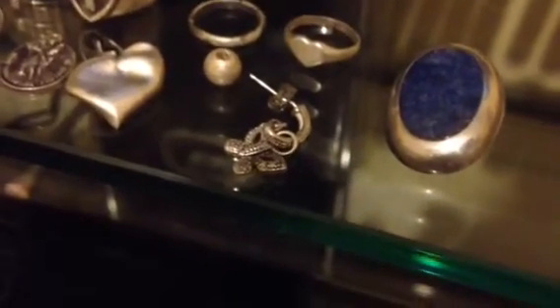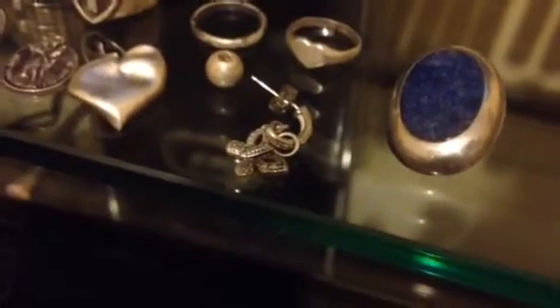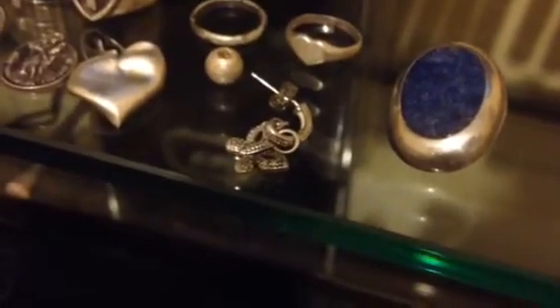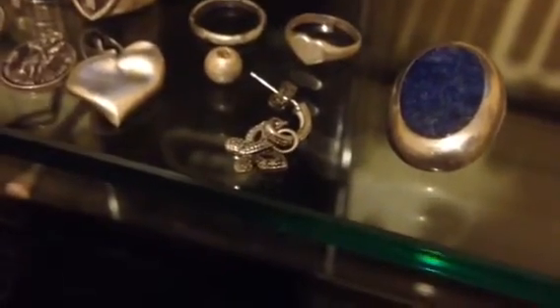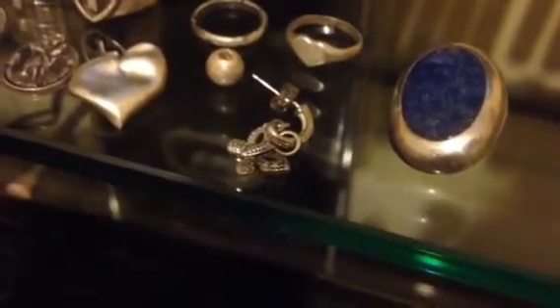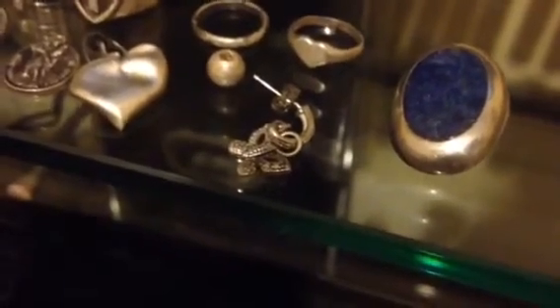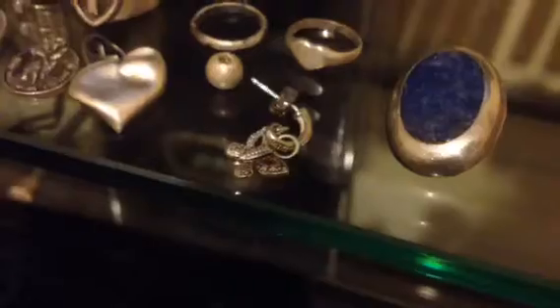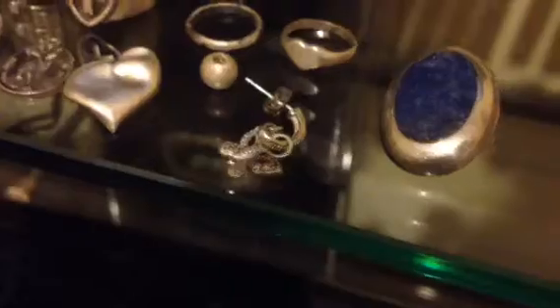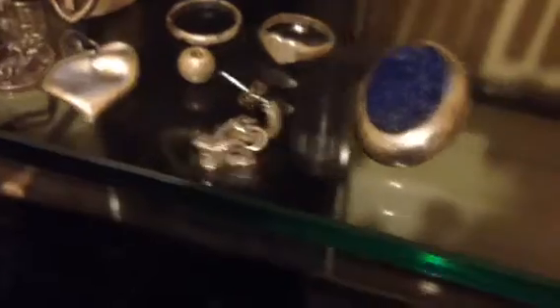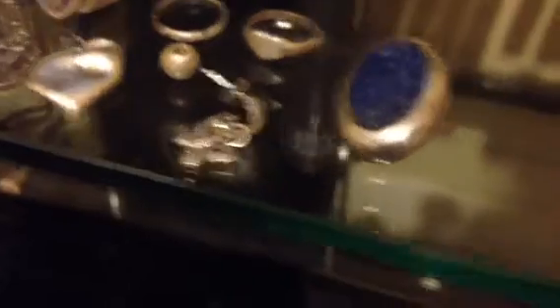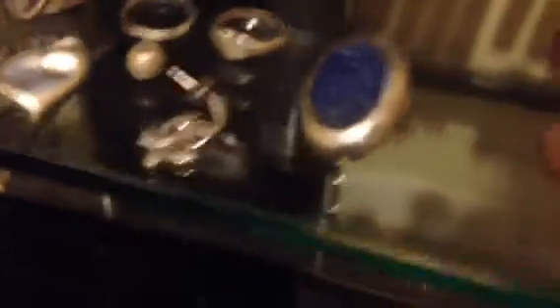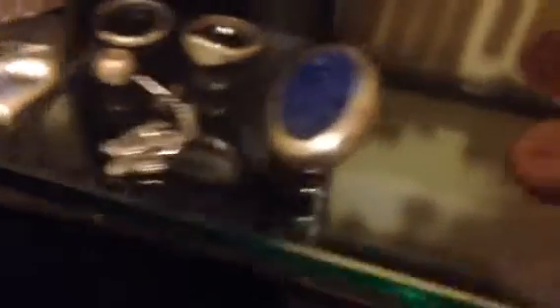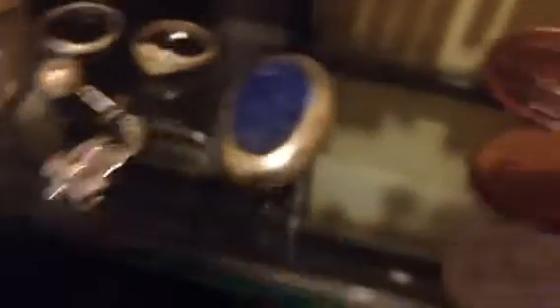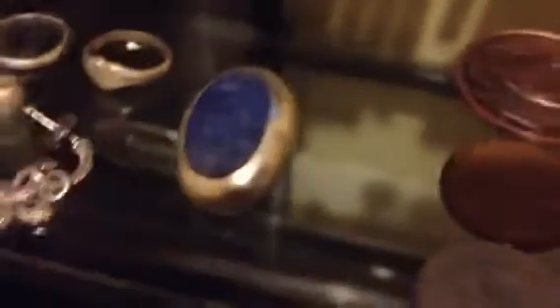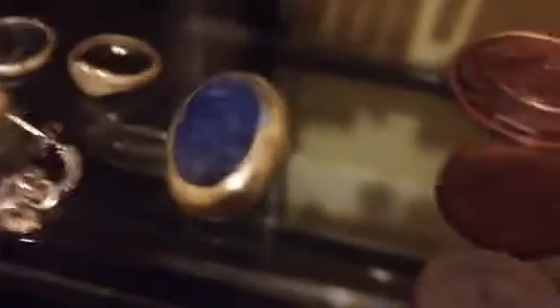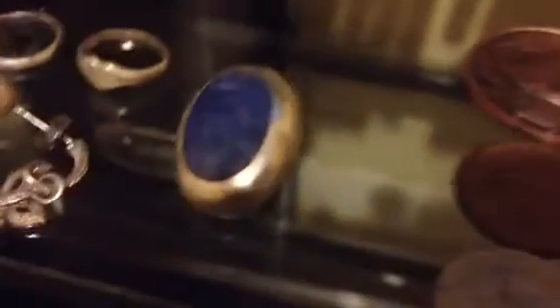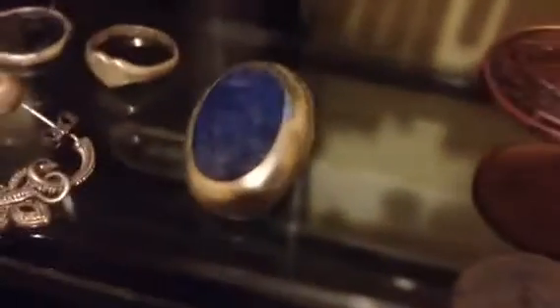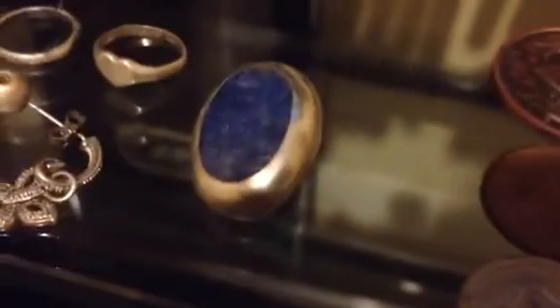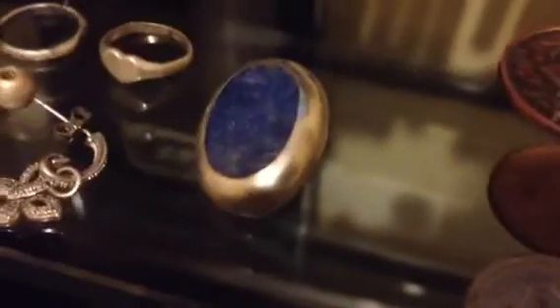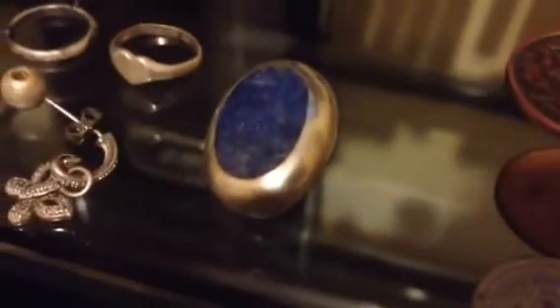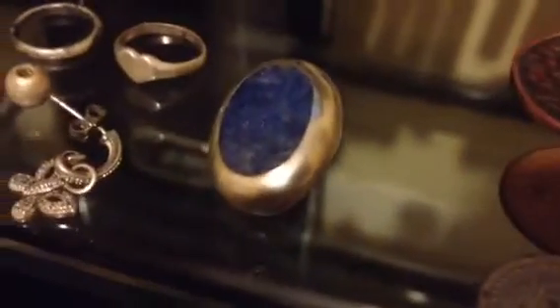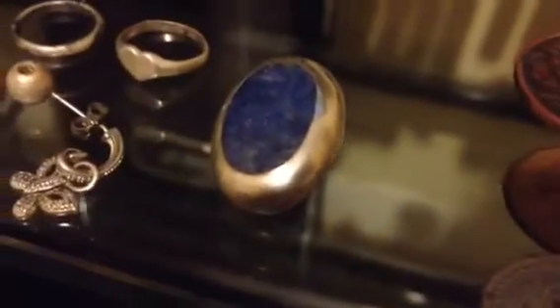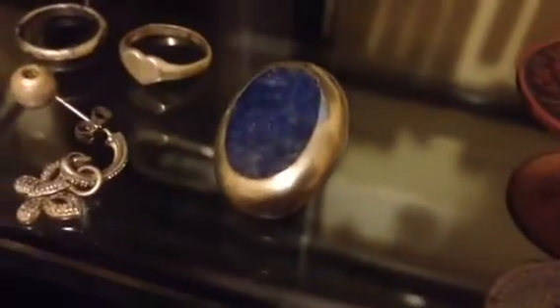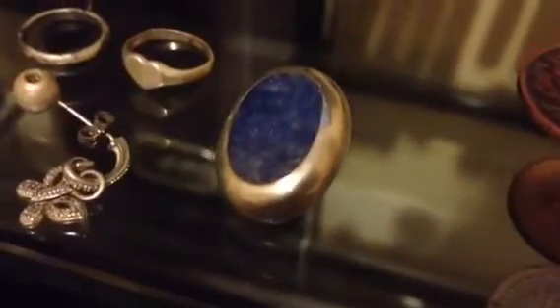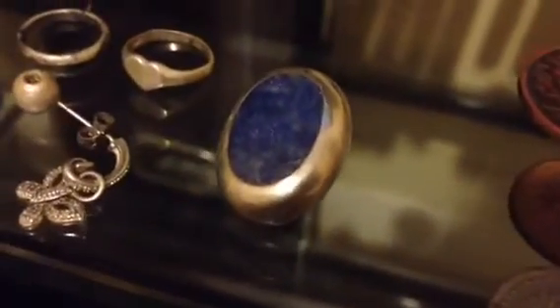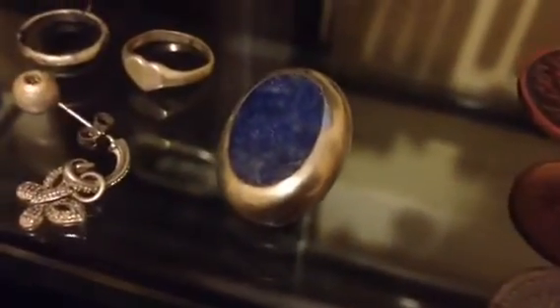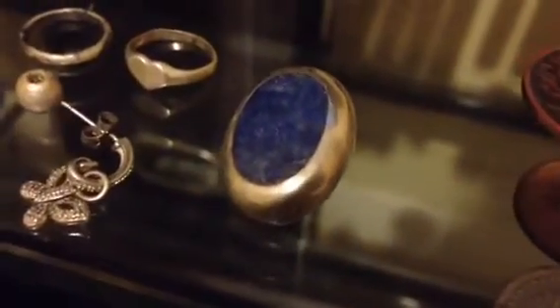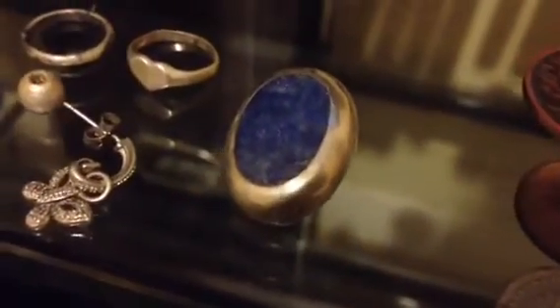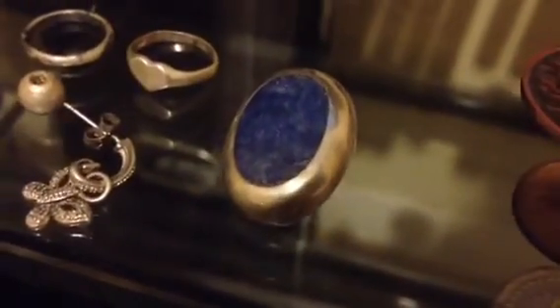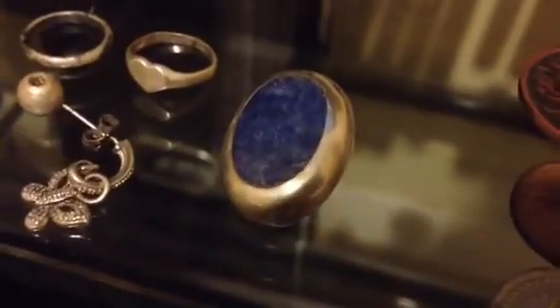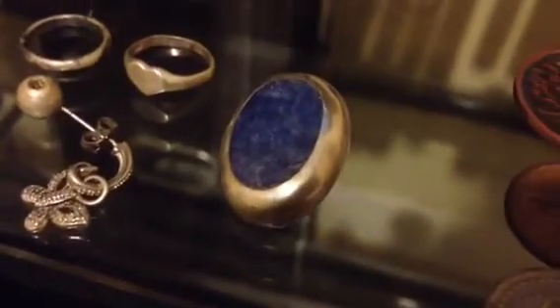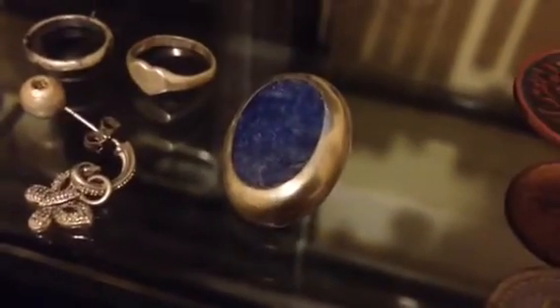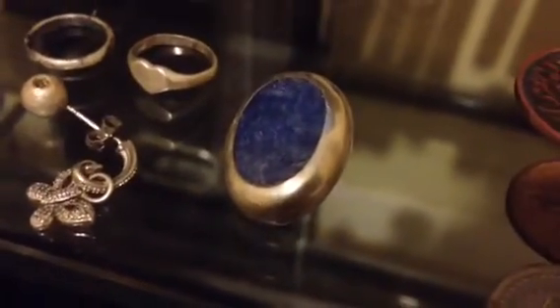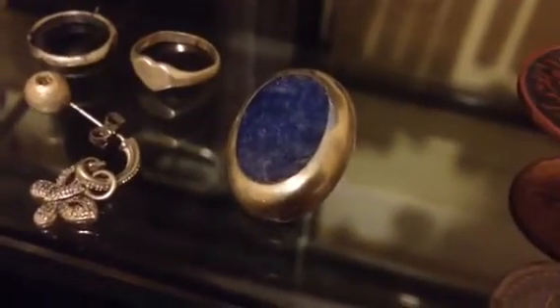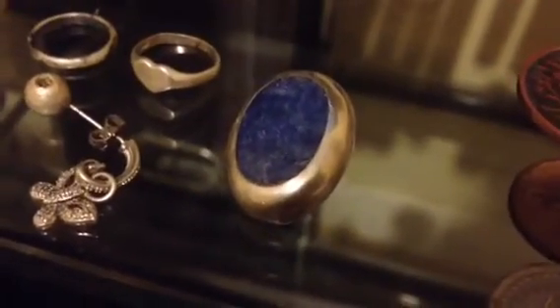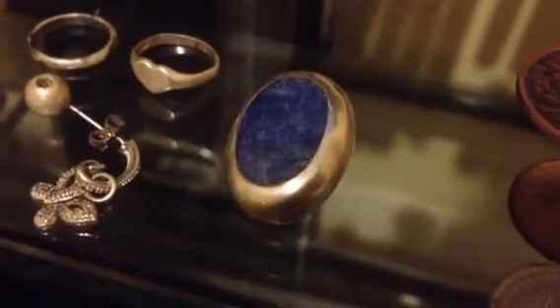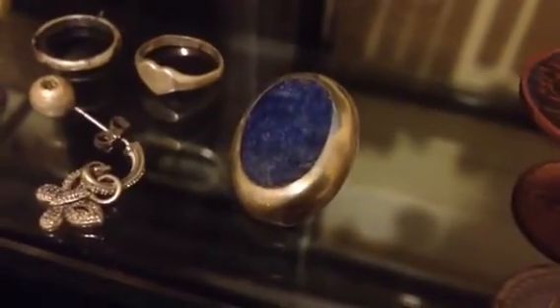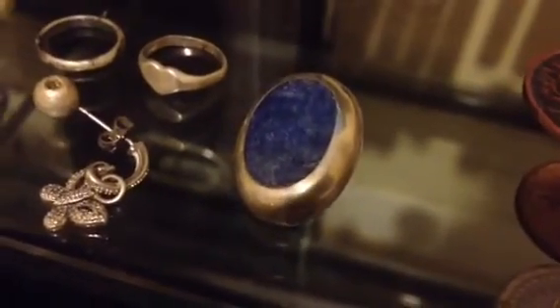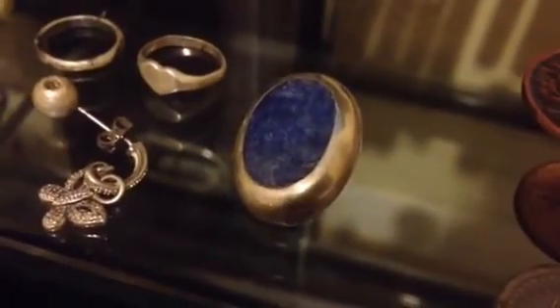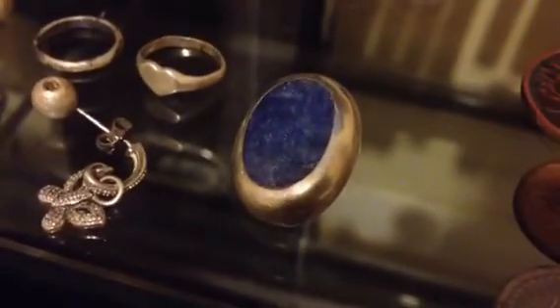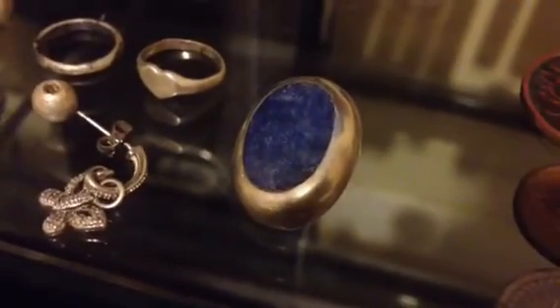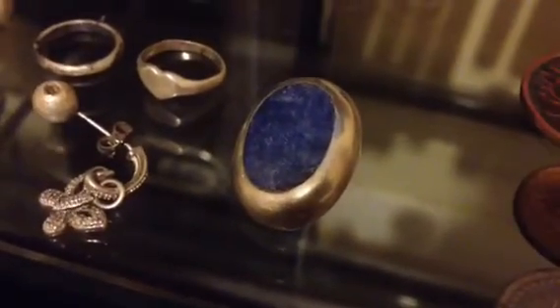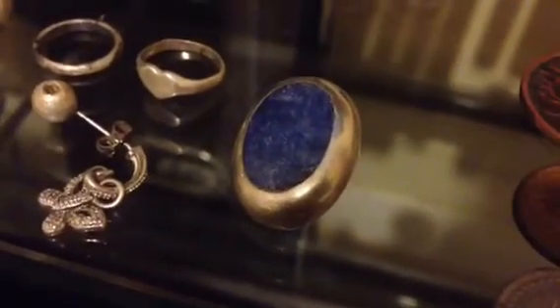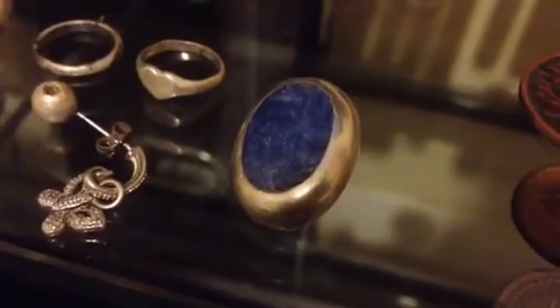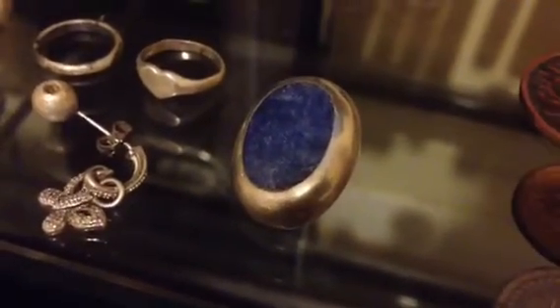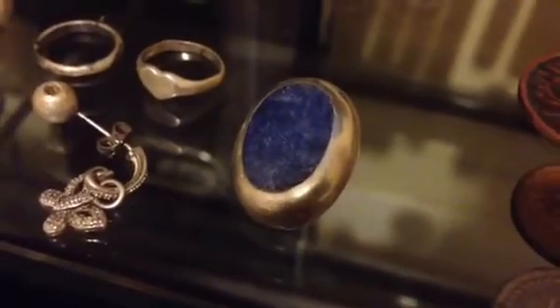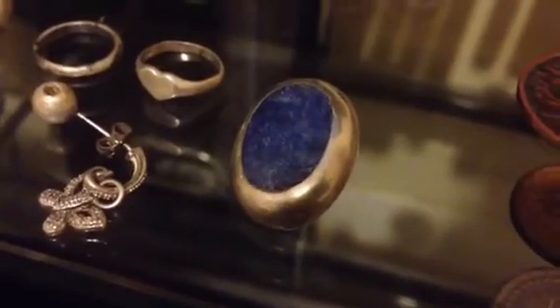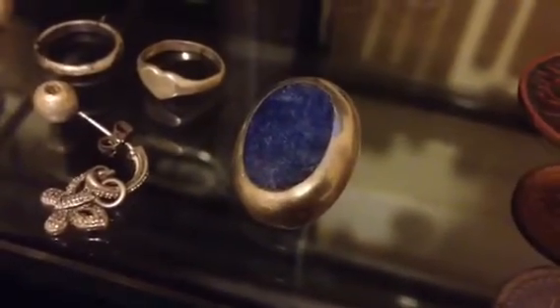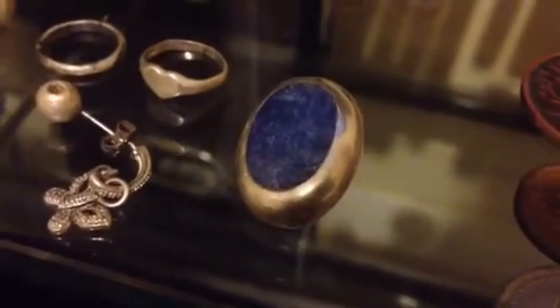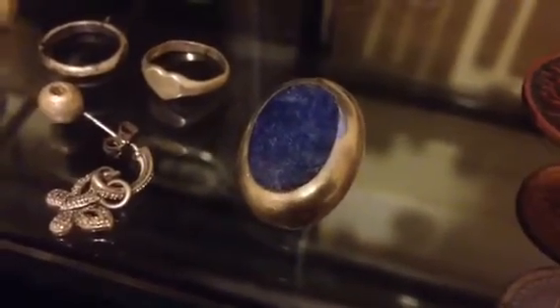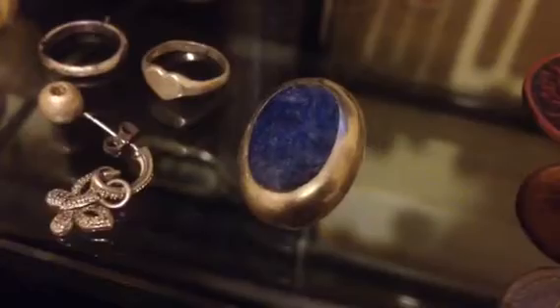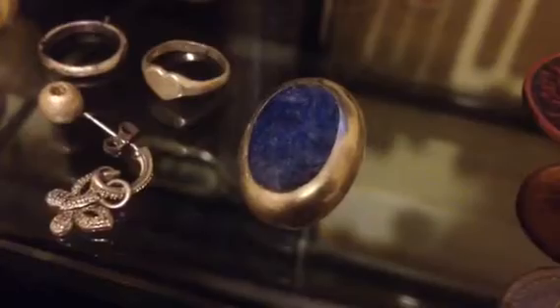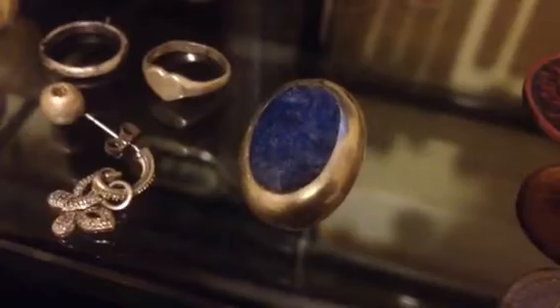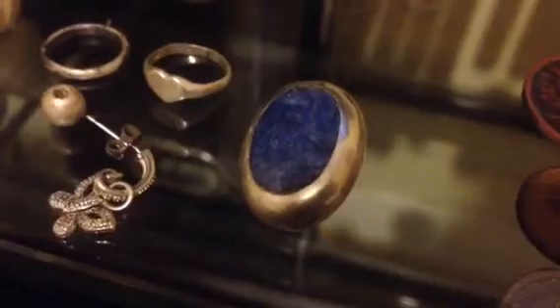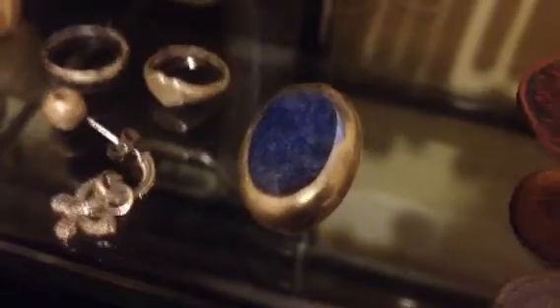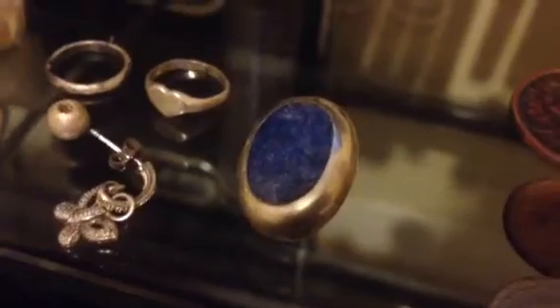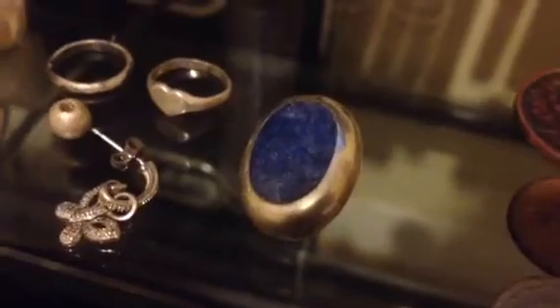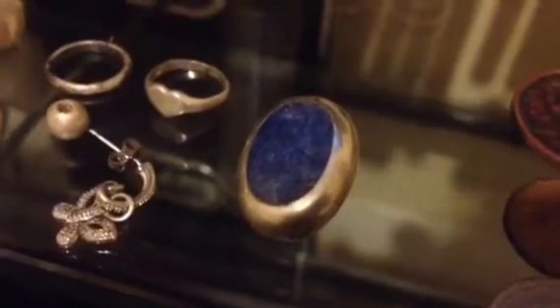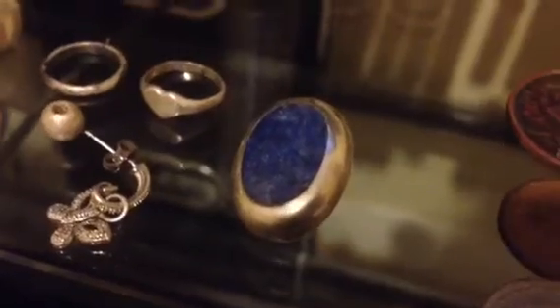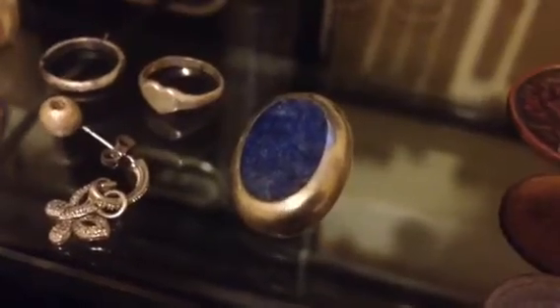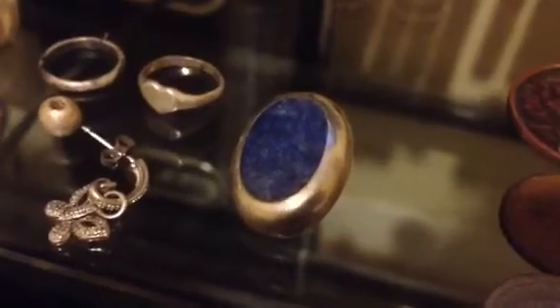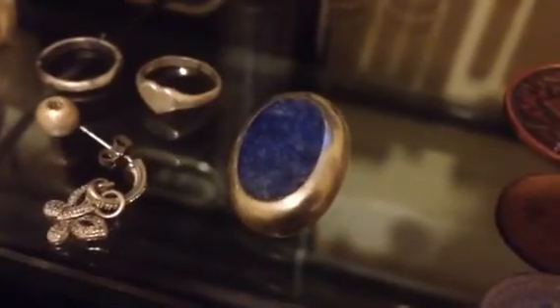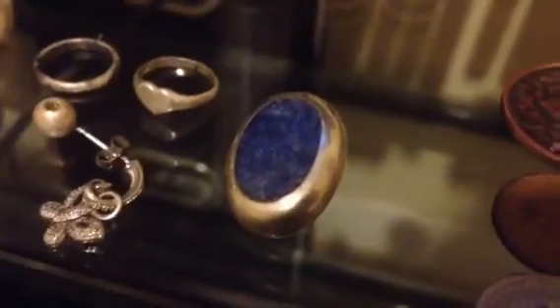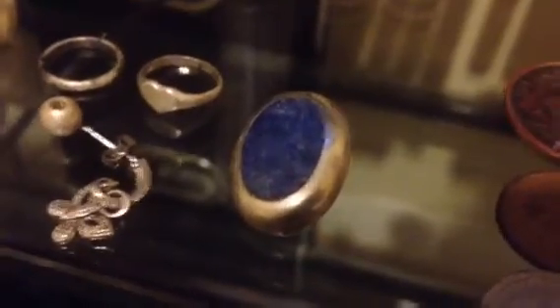And of course that little 925 Mexico earring there. The butterfly — that one's a 925 Mexico too. Pretty good. That weighs about 9 grams. Of course that stone probably weighs a bit.